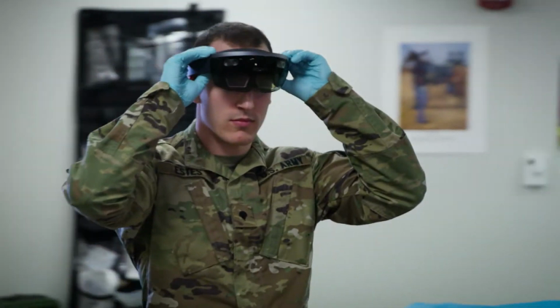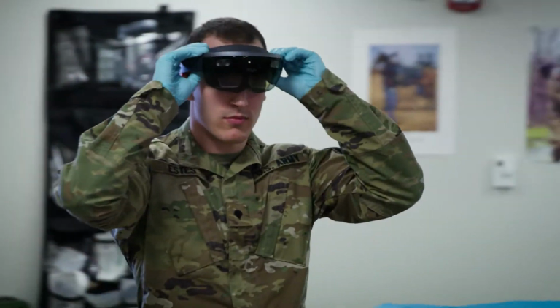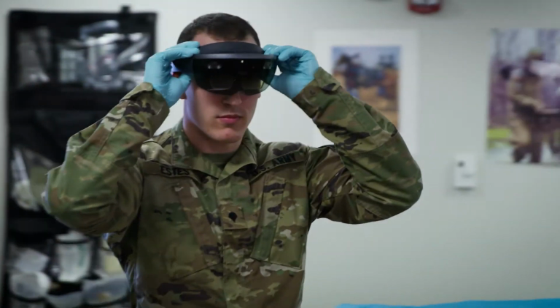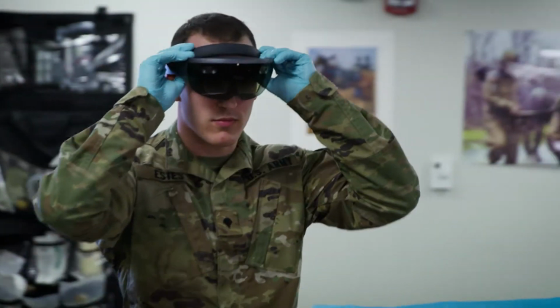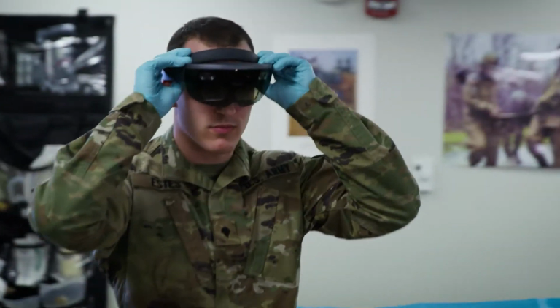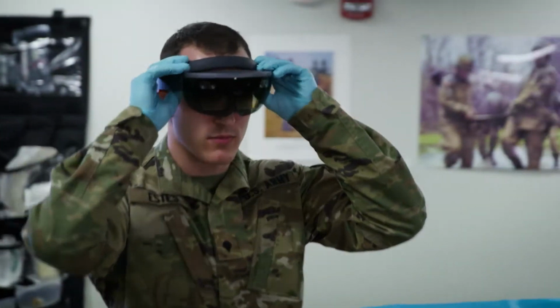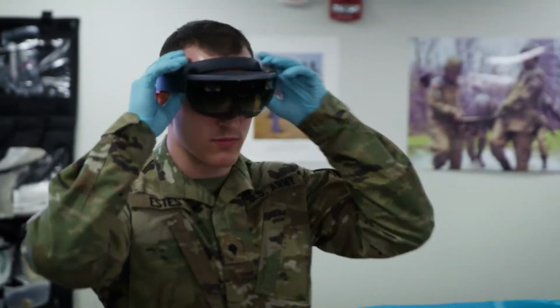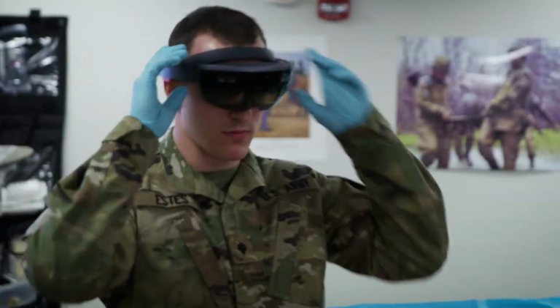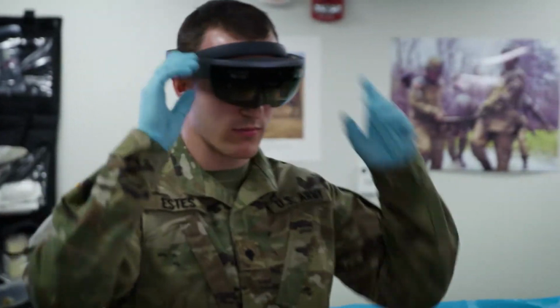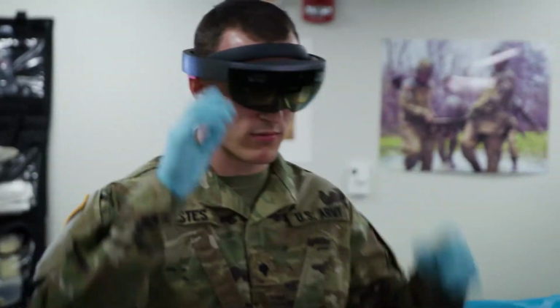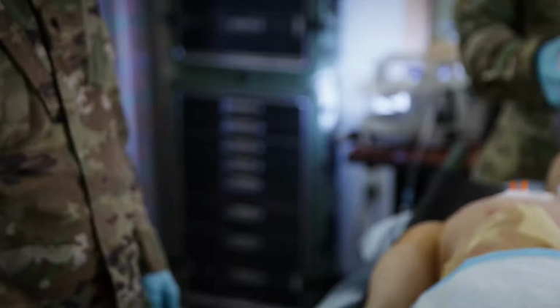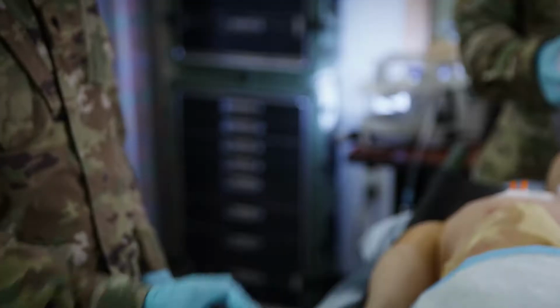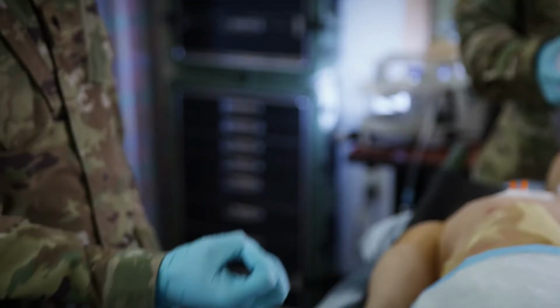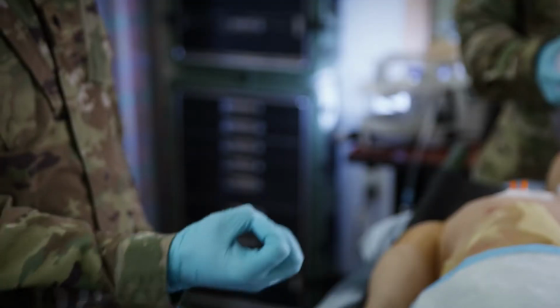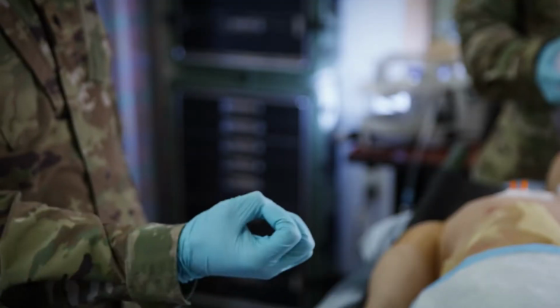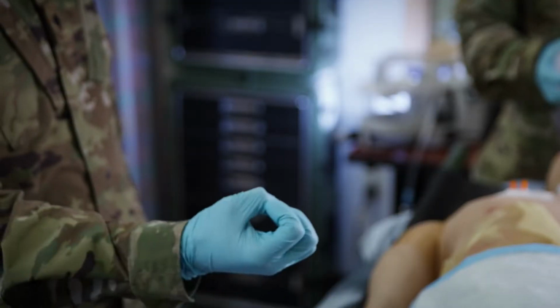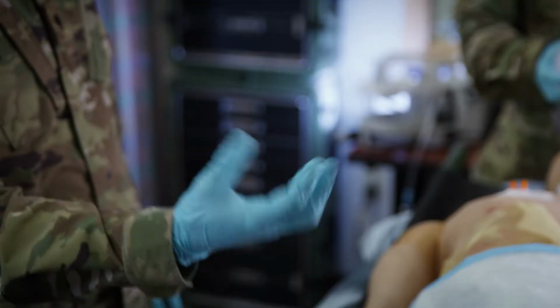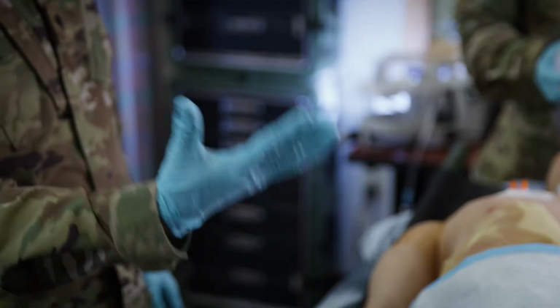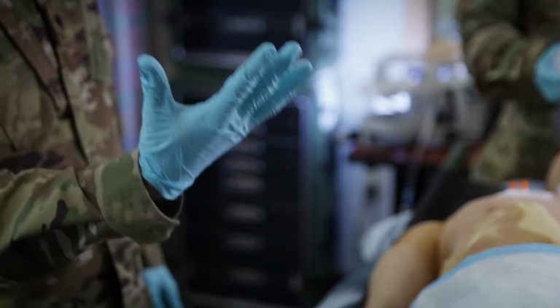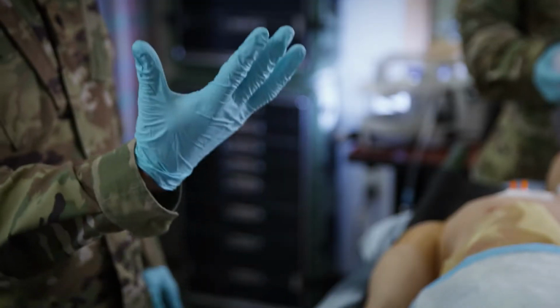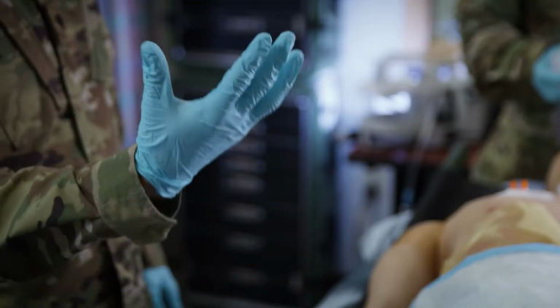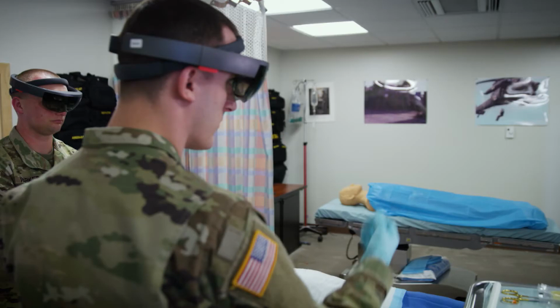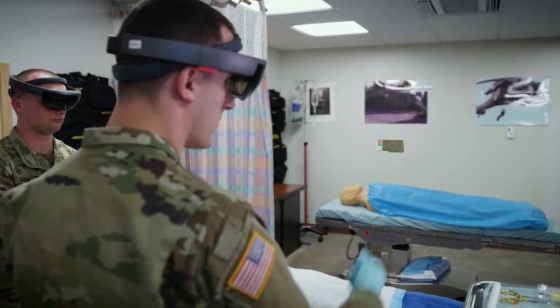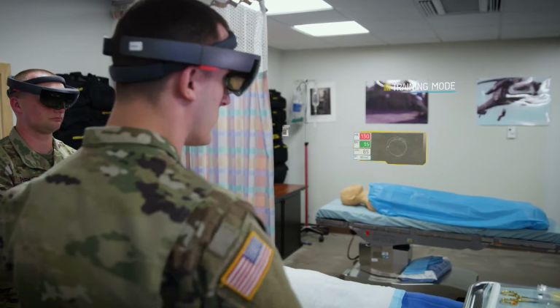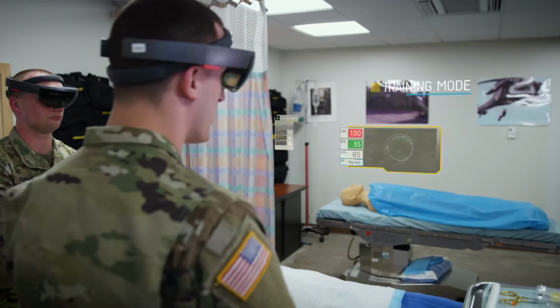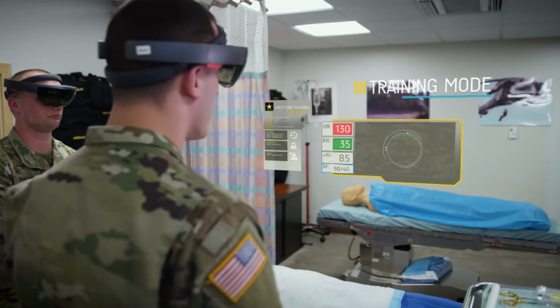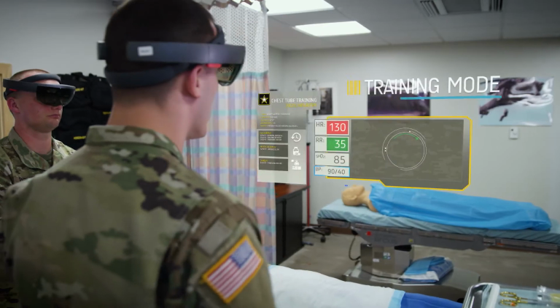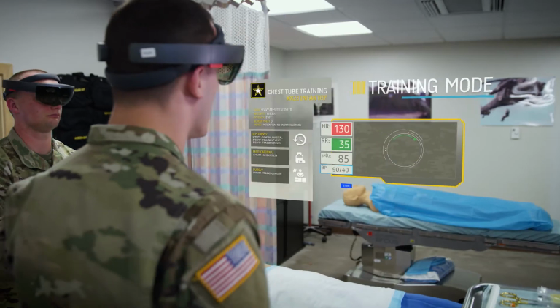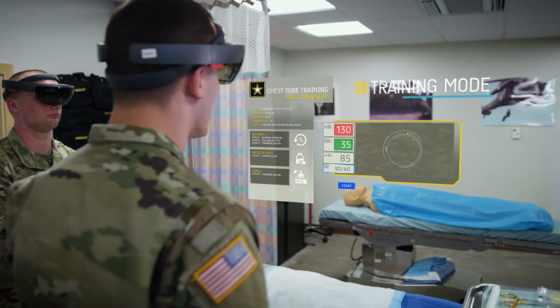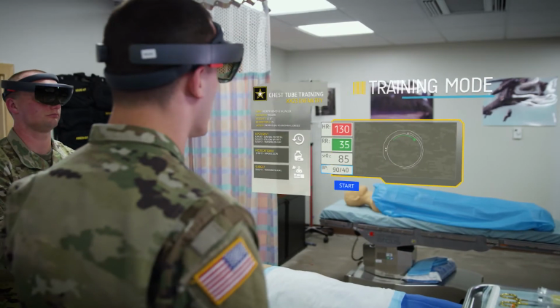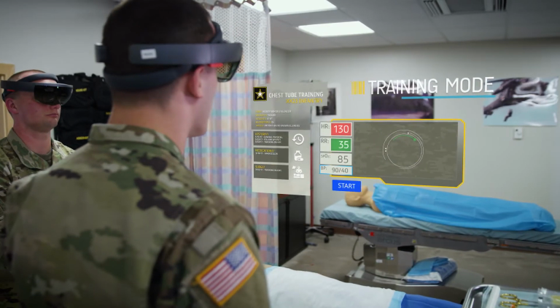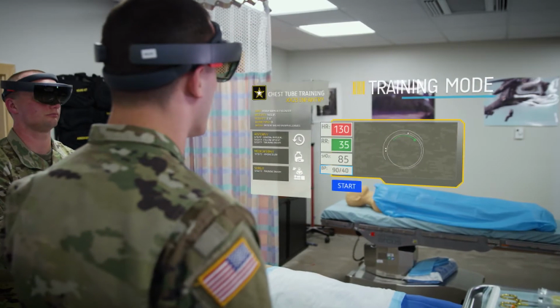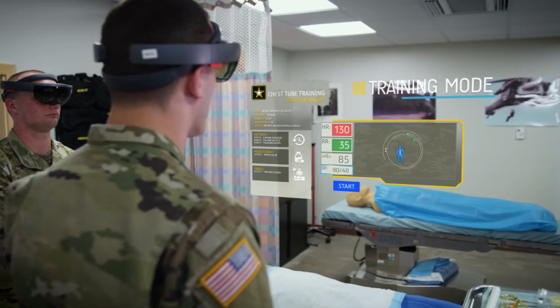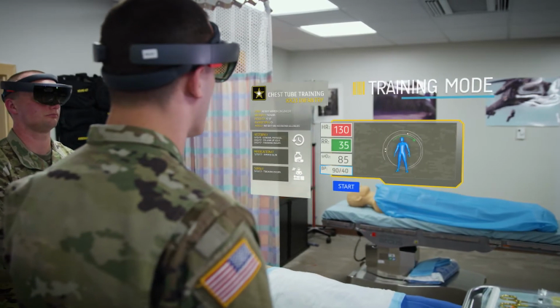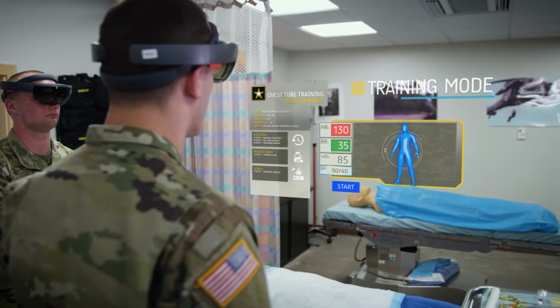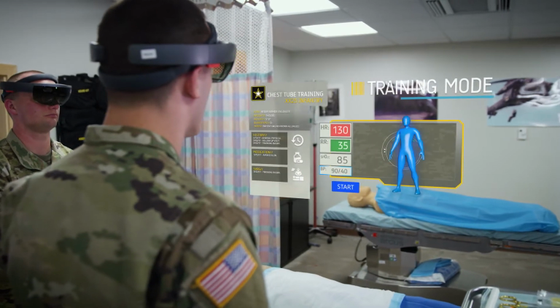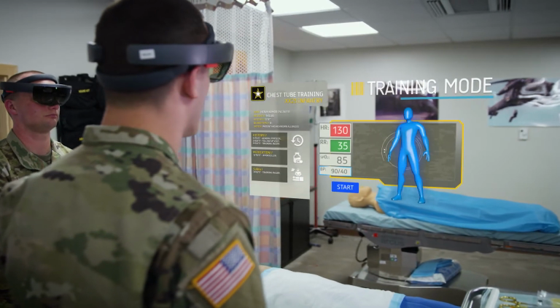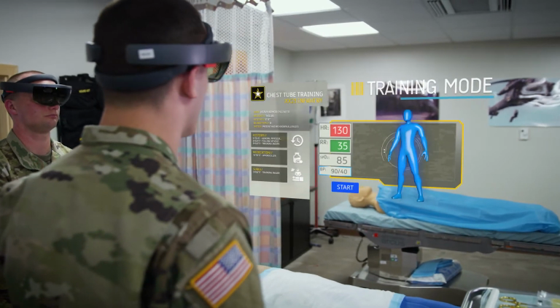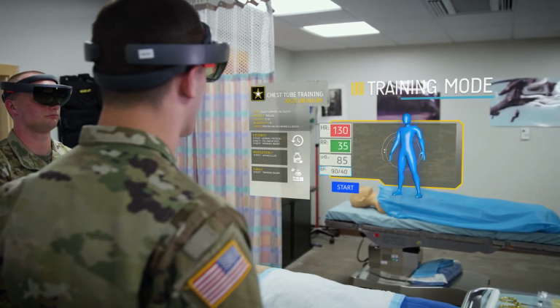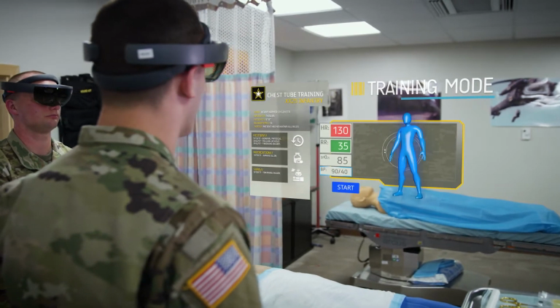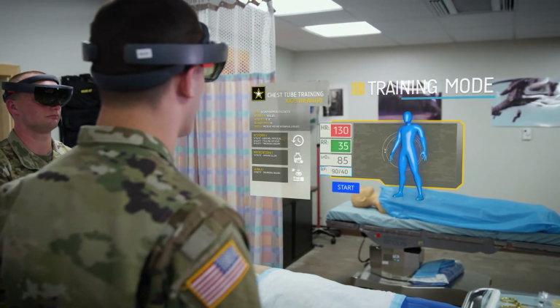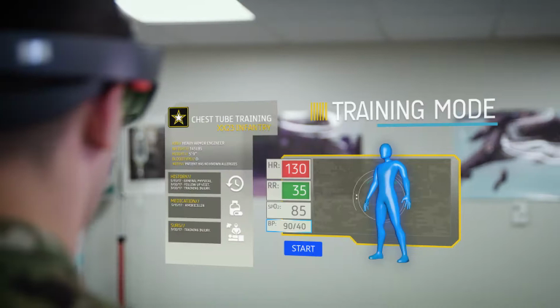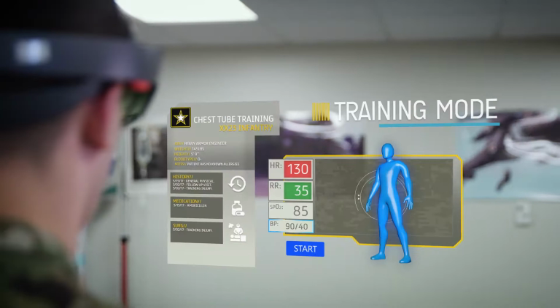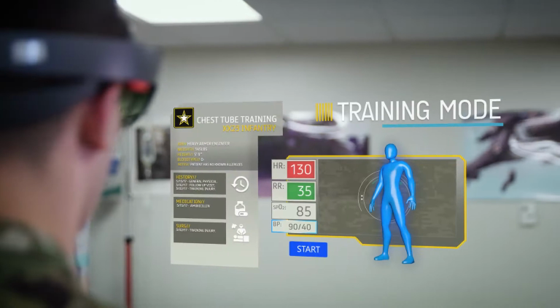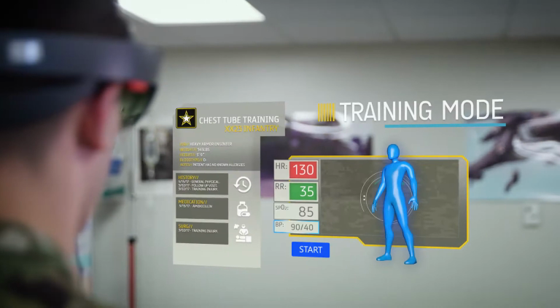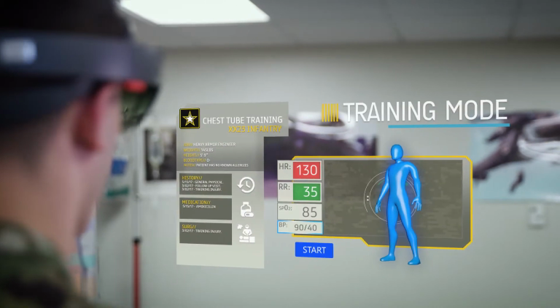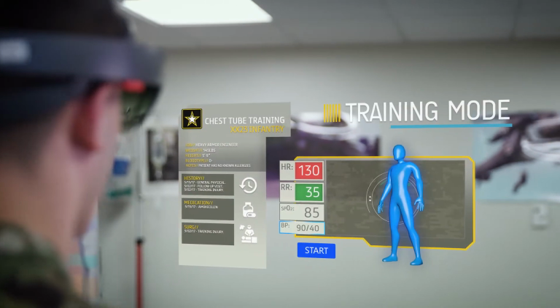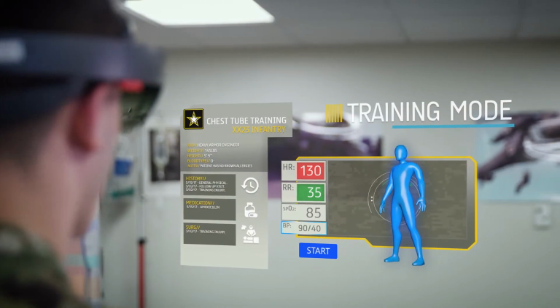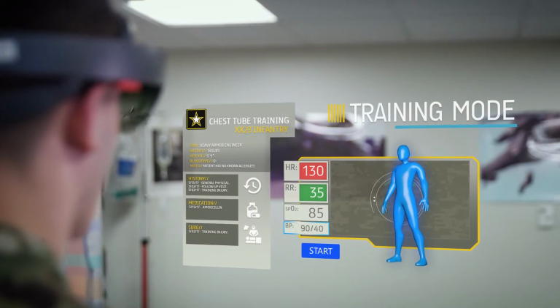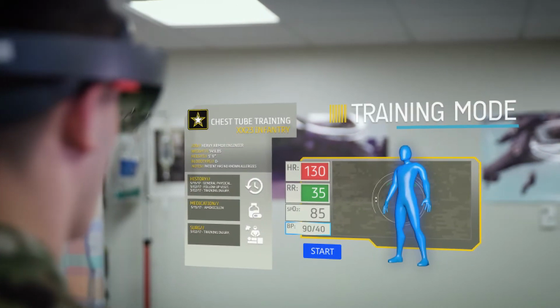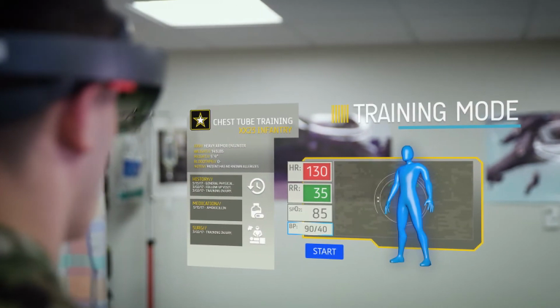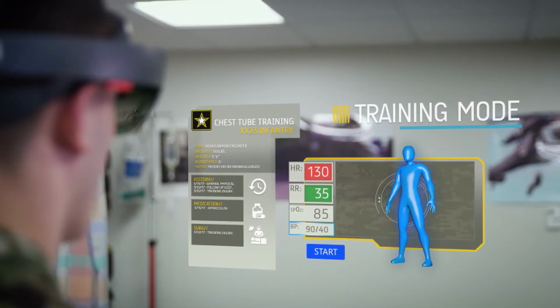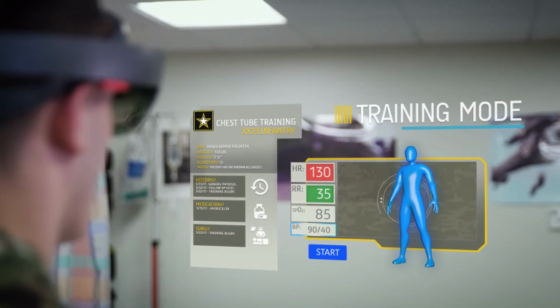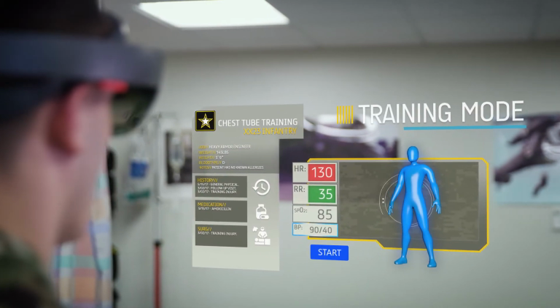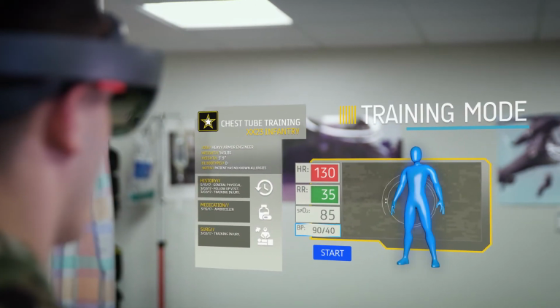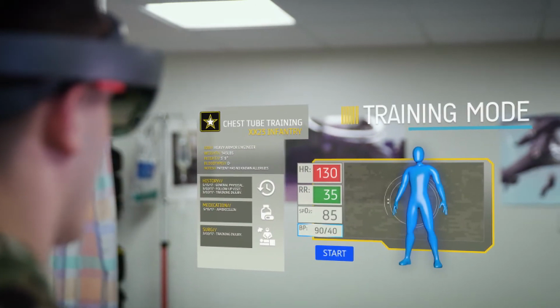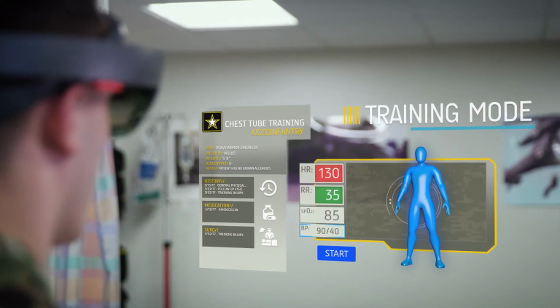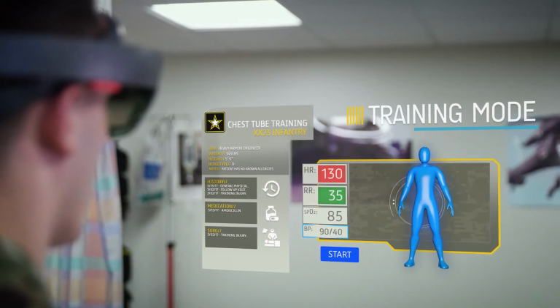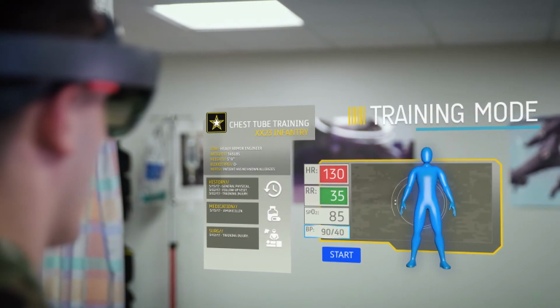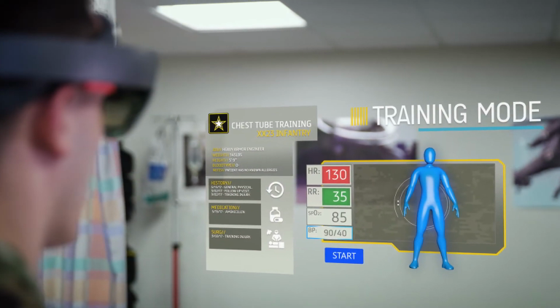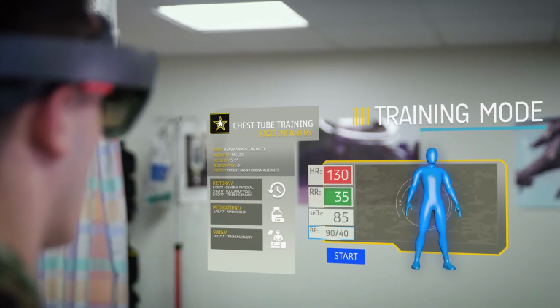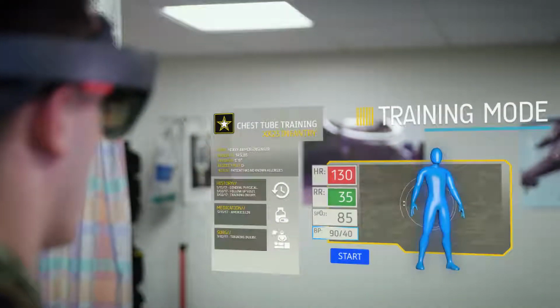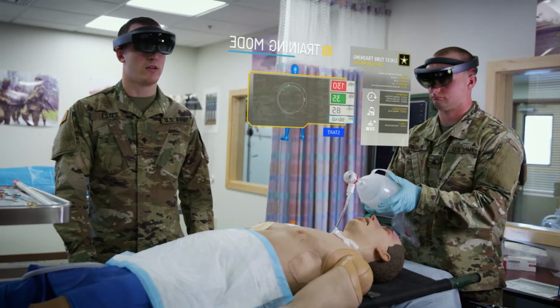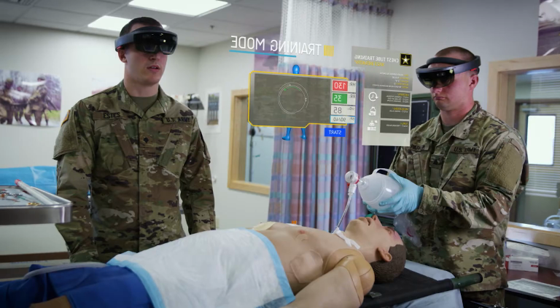Using mixed reality, we've created a training scenario that allows and enhances the medic's capabilities for a real-world incident.